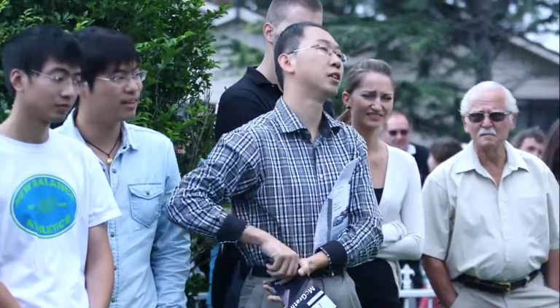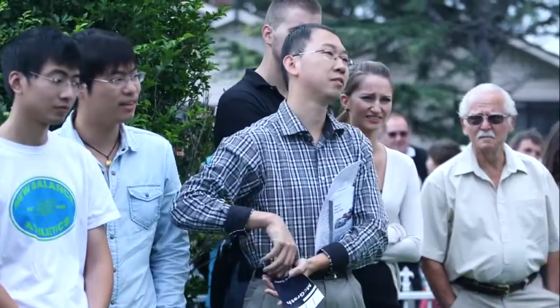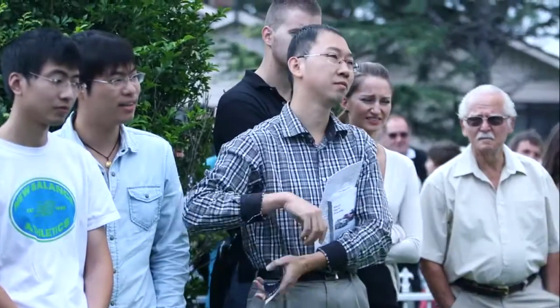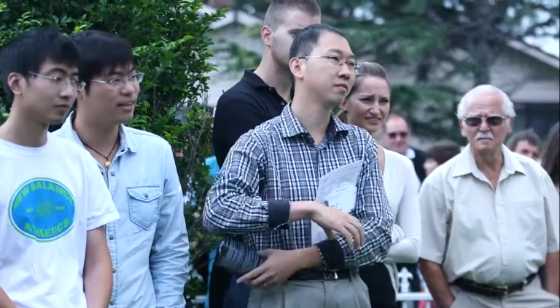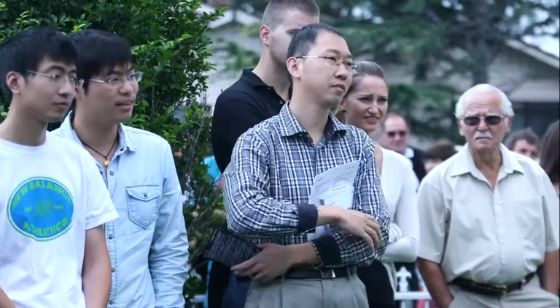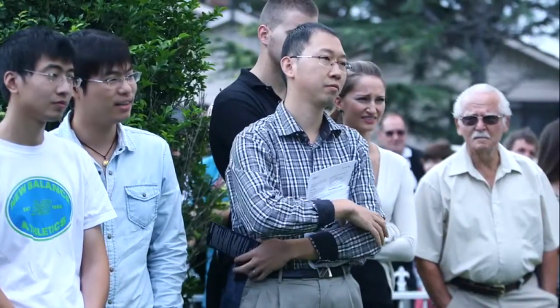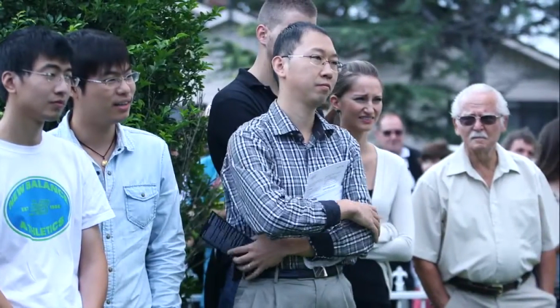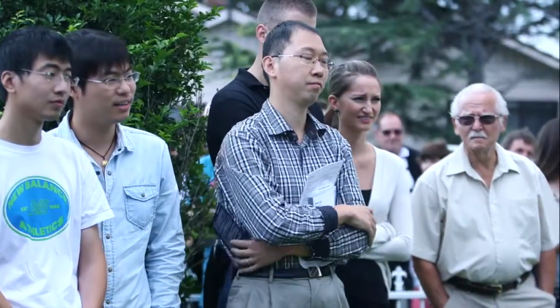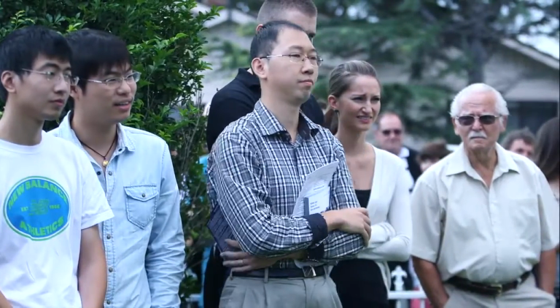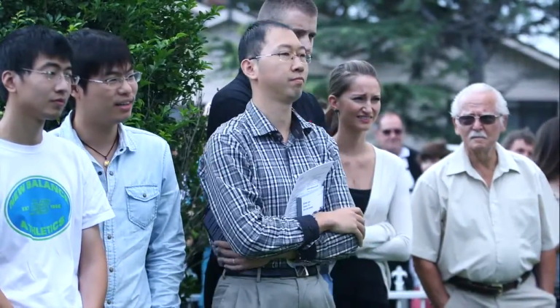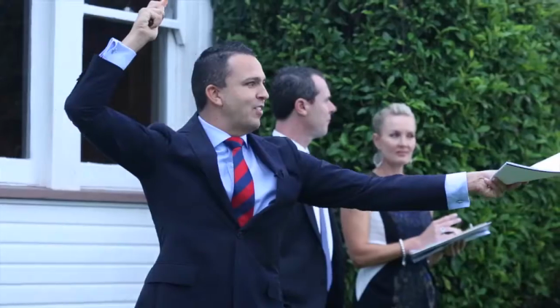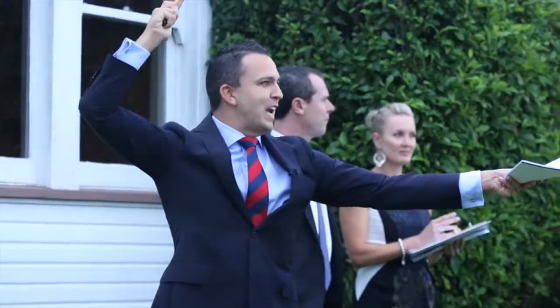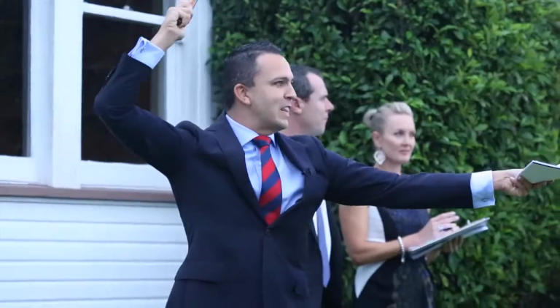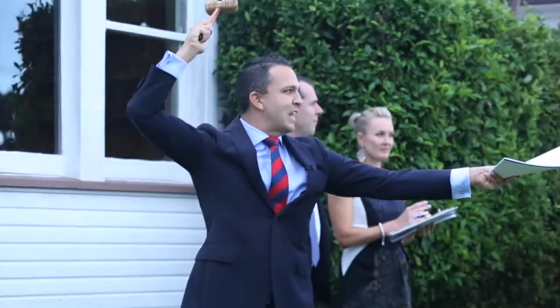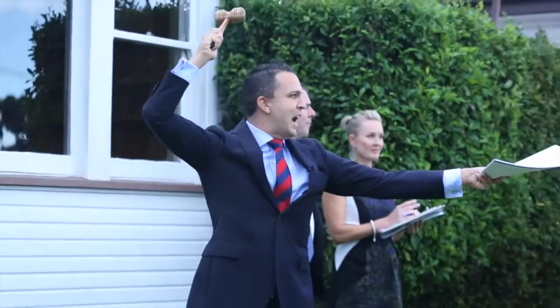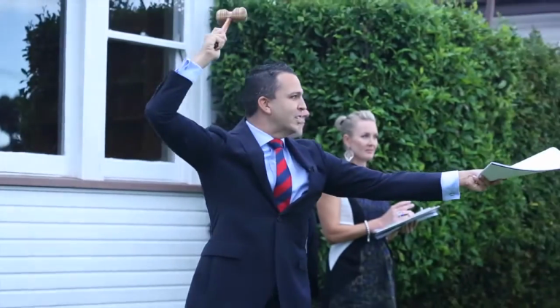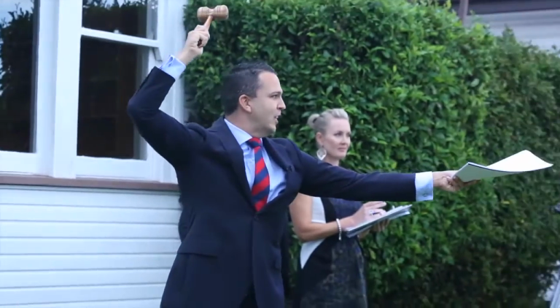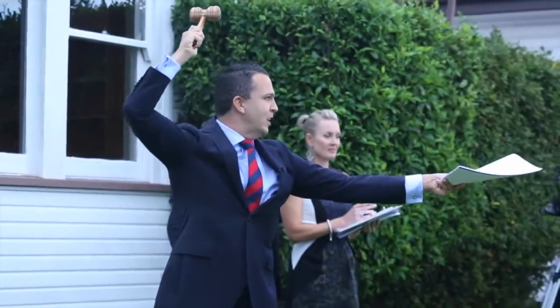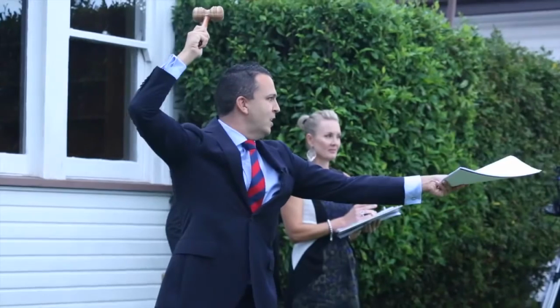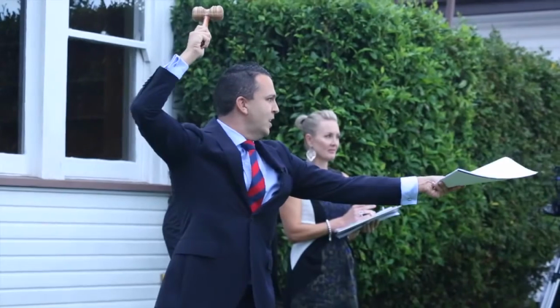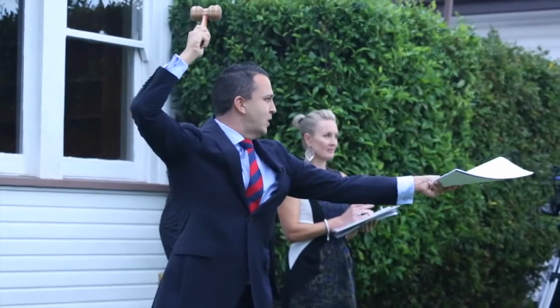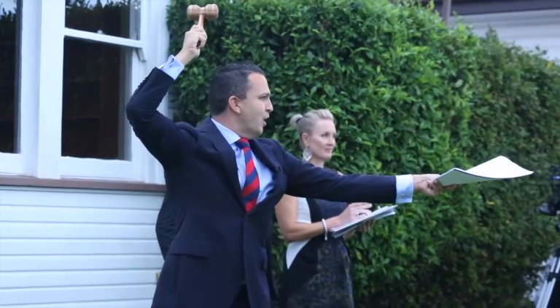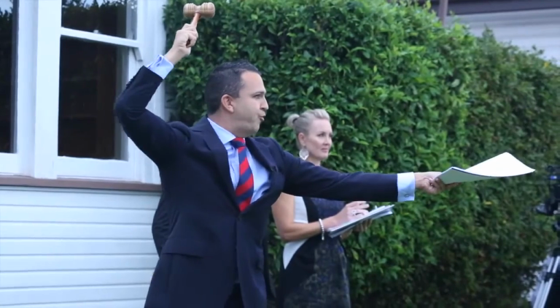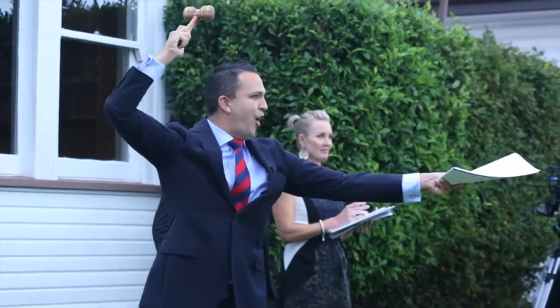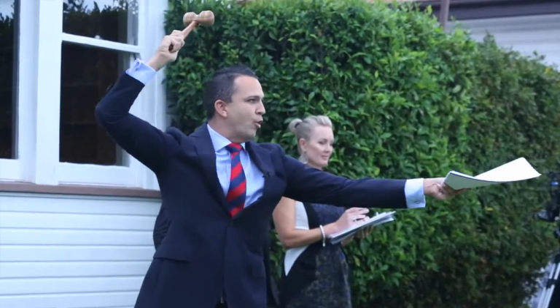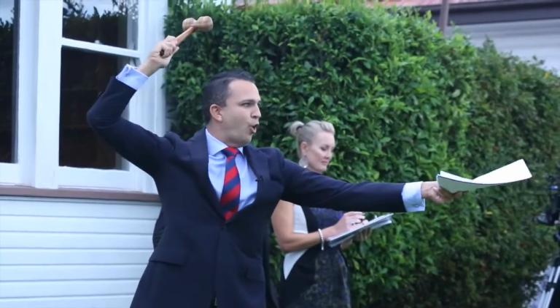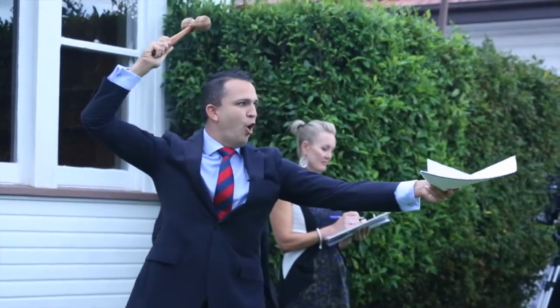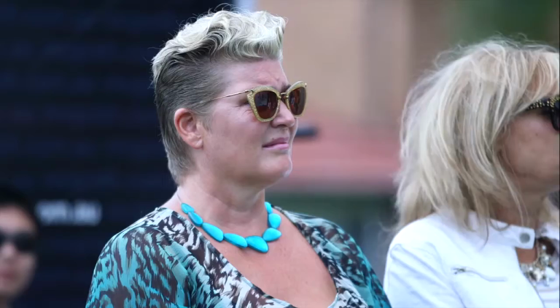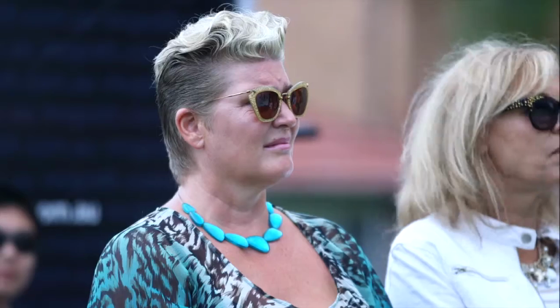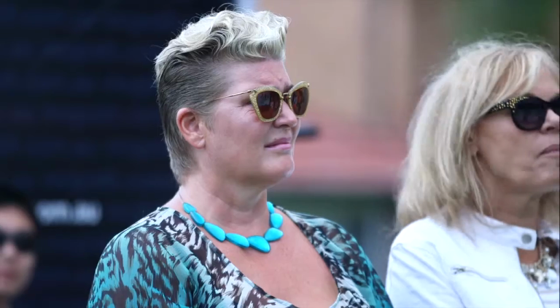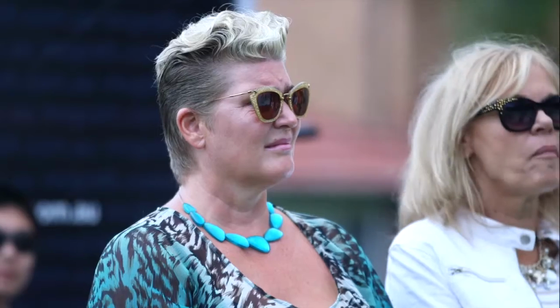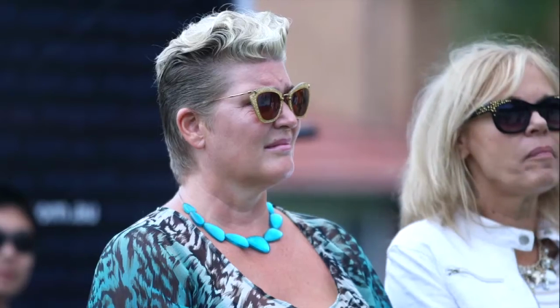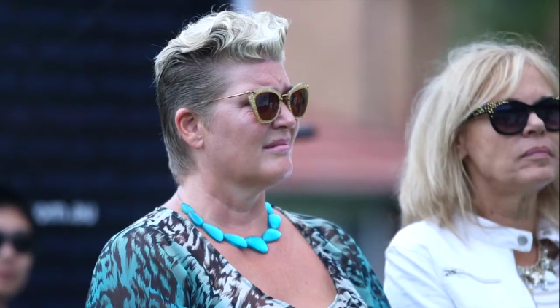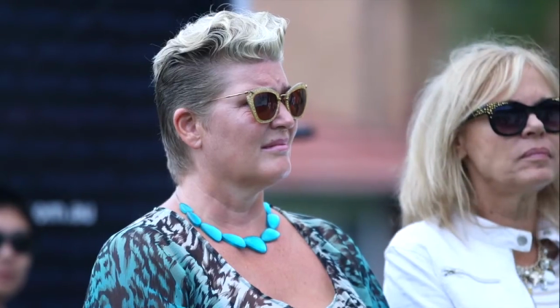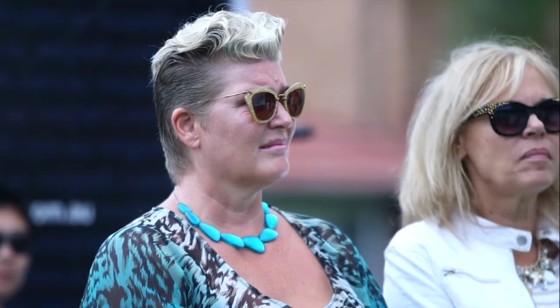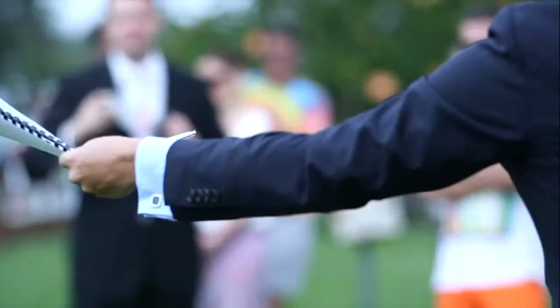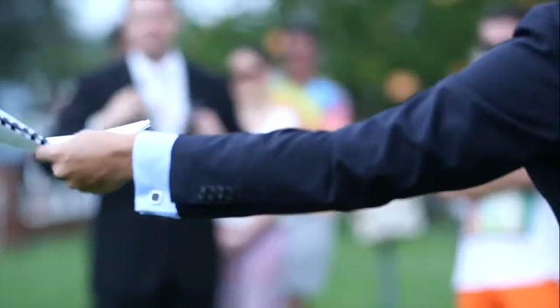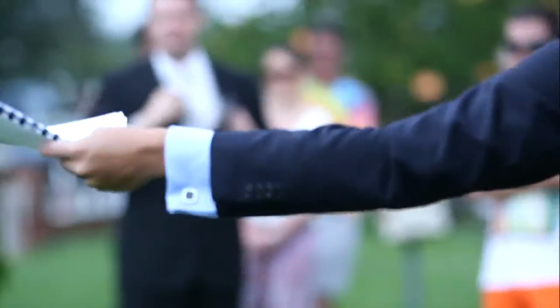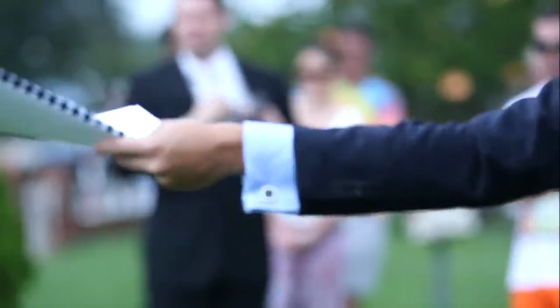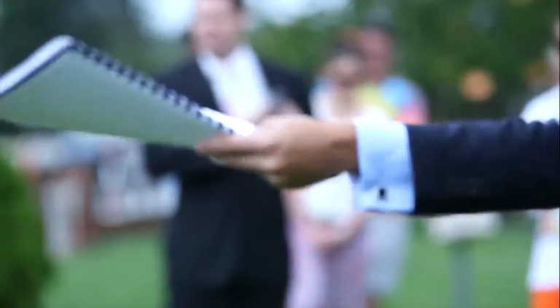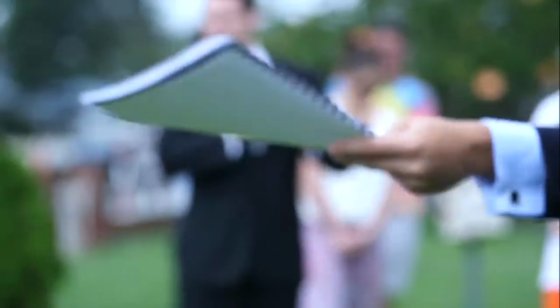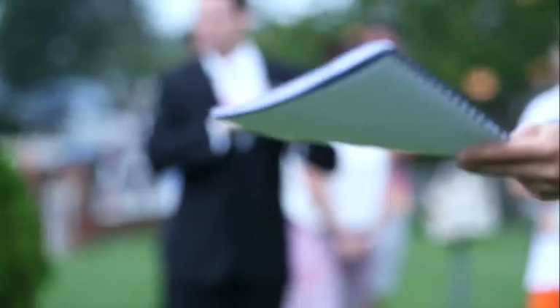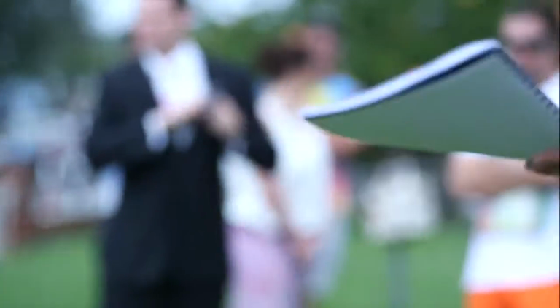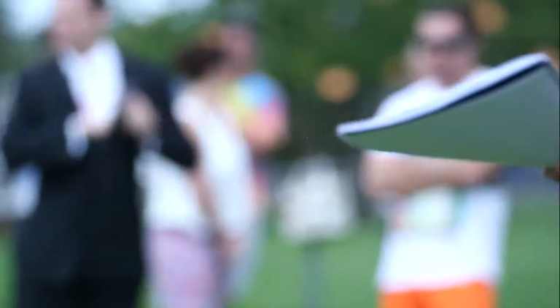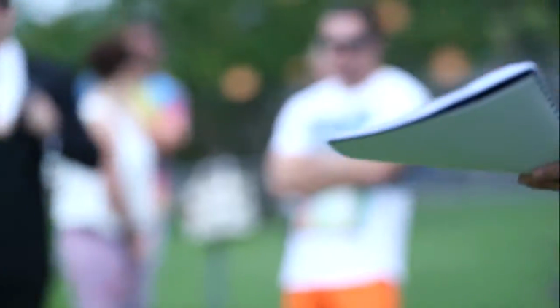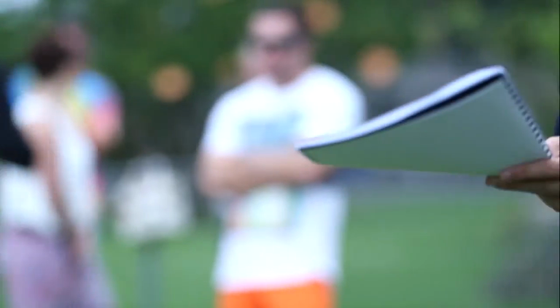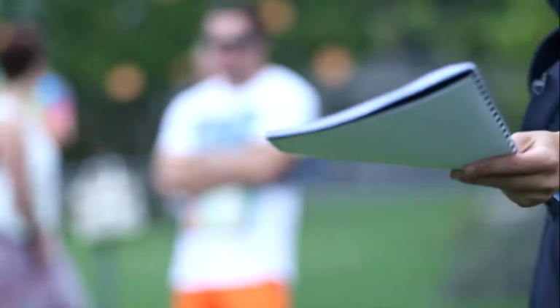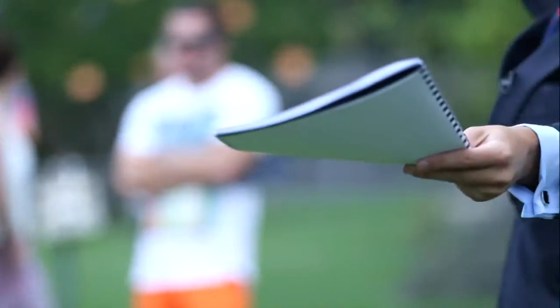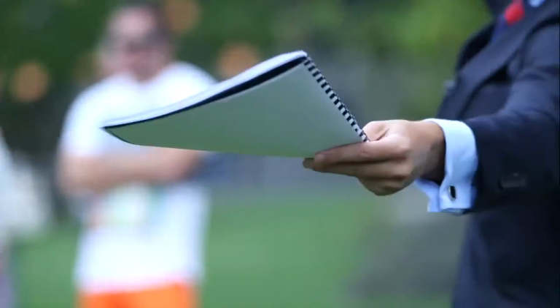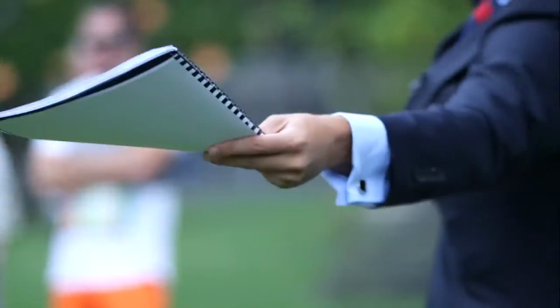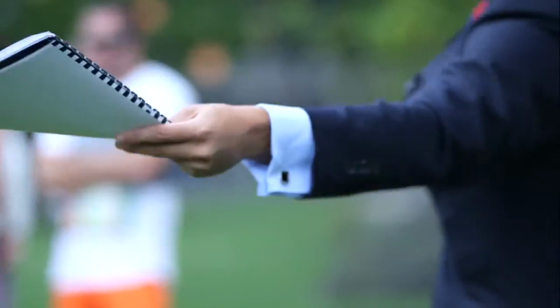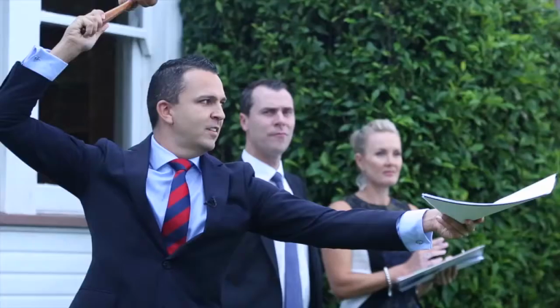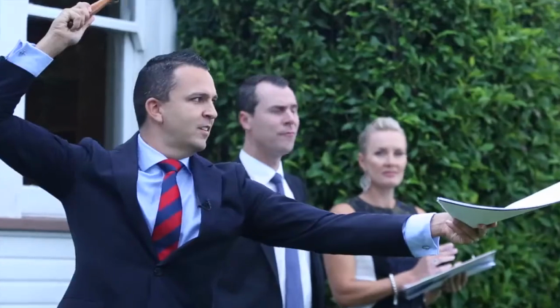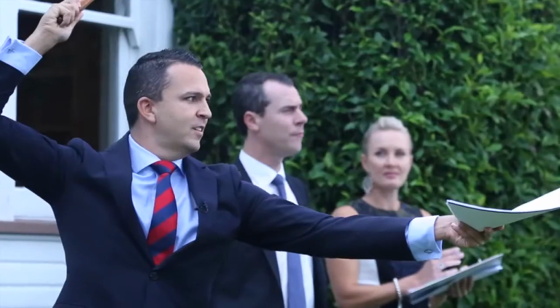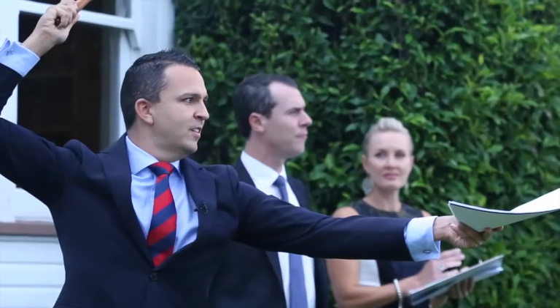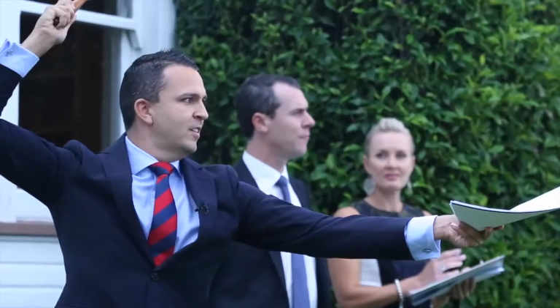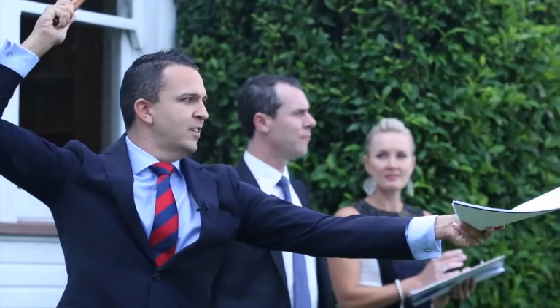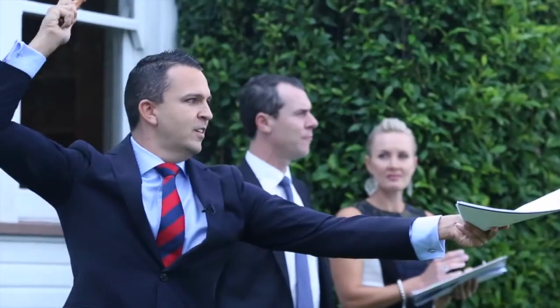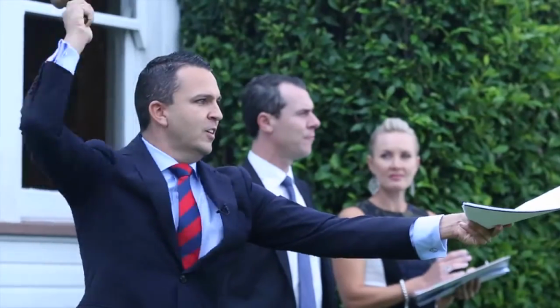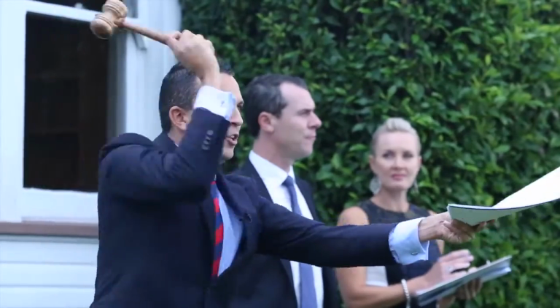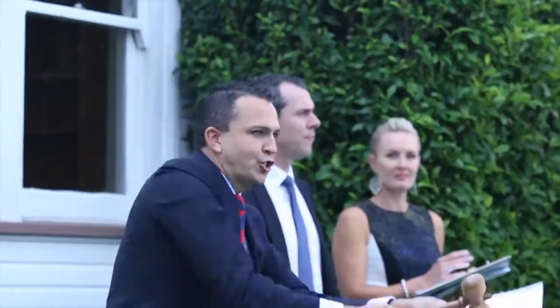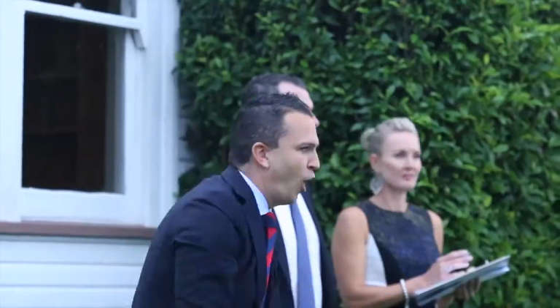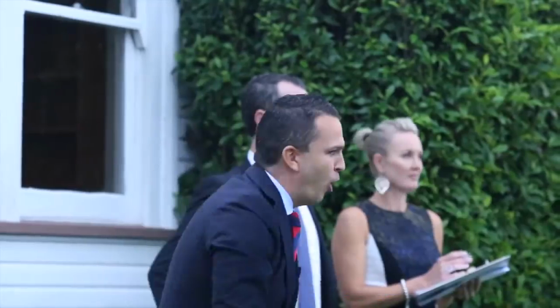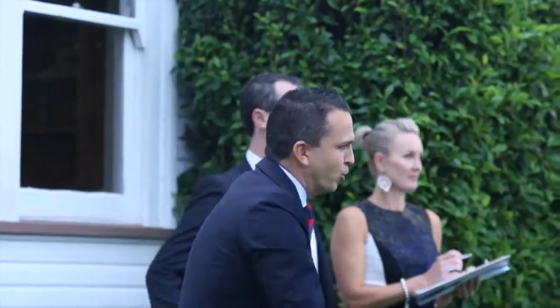578,000 — third and final call. Going, going... sold.